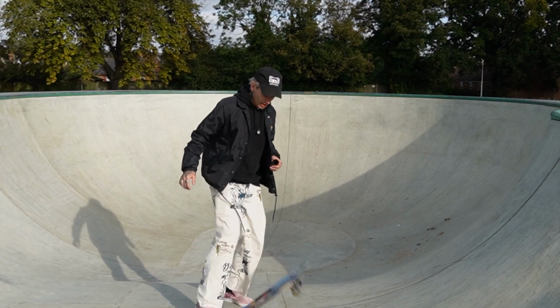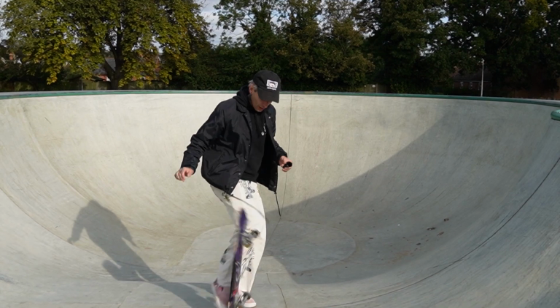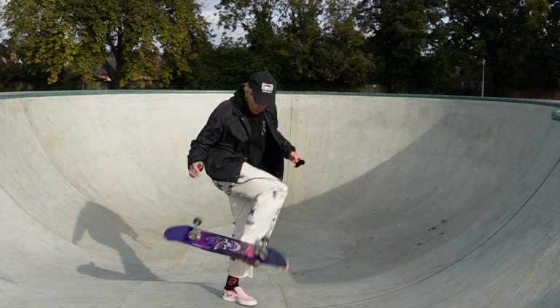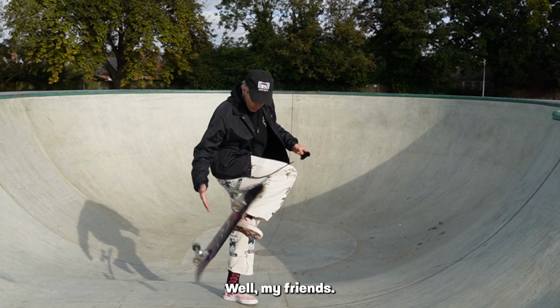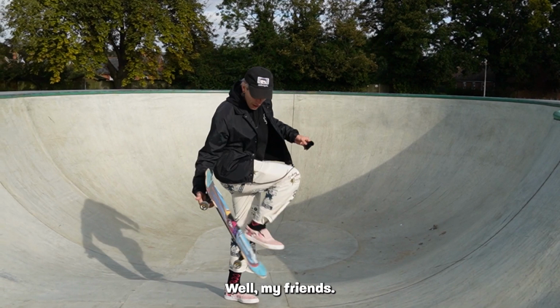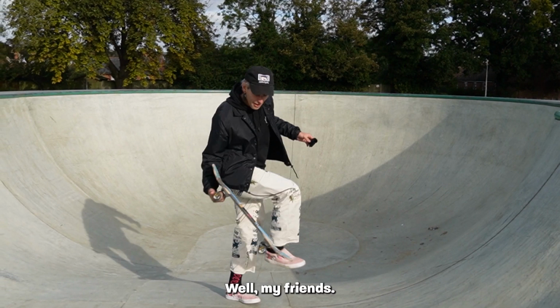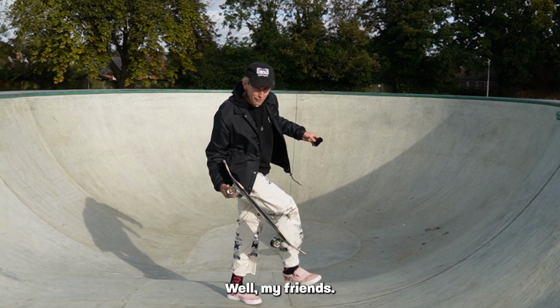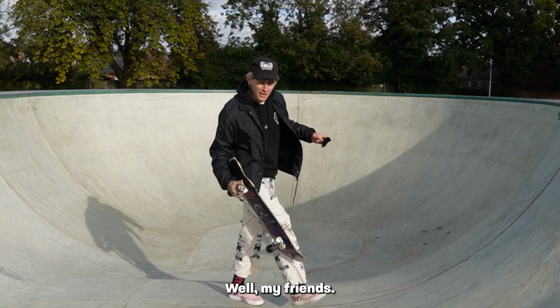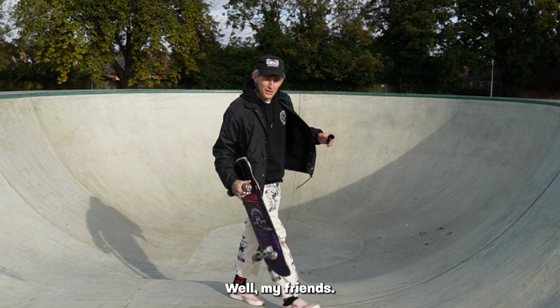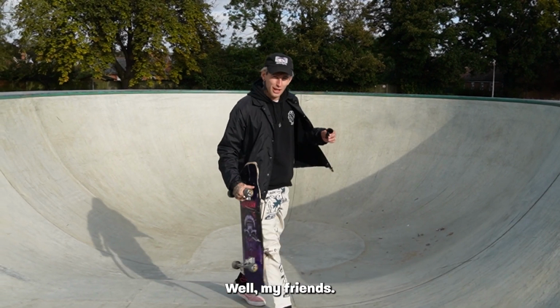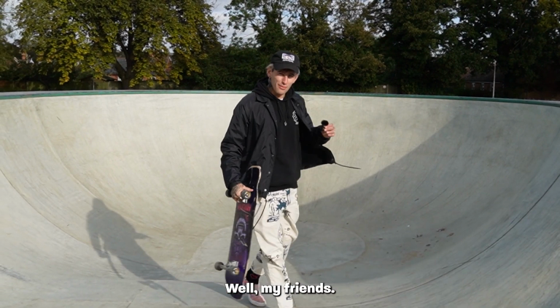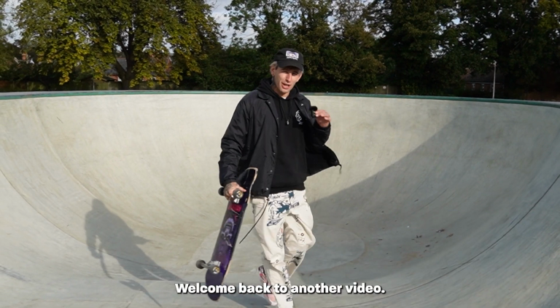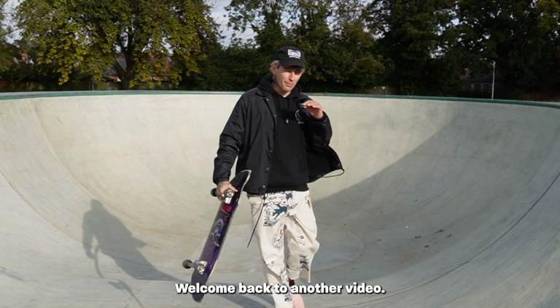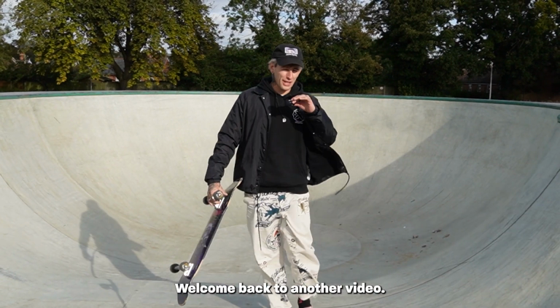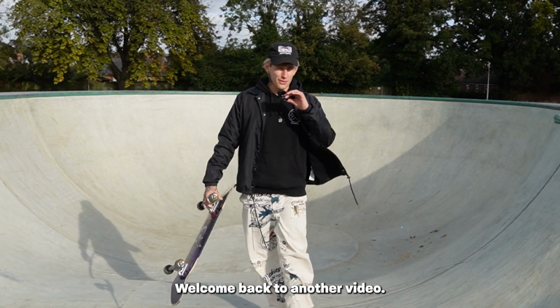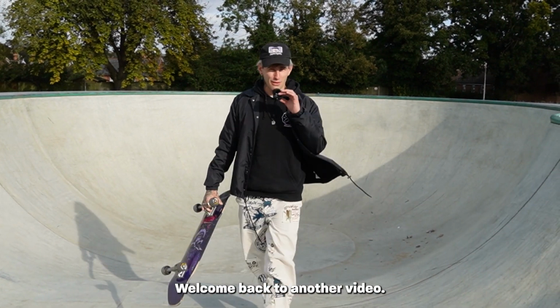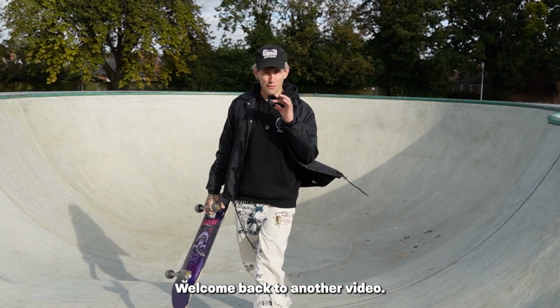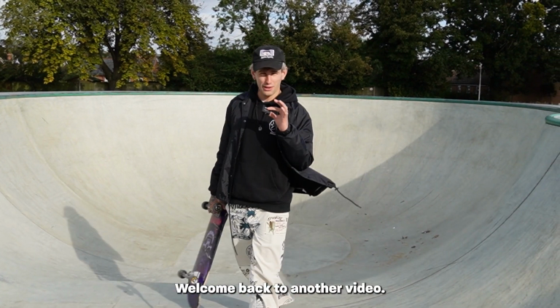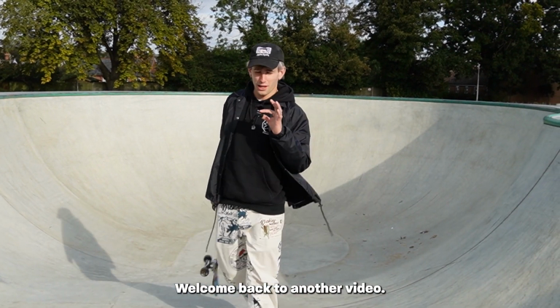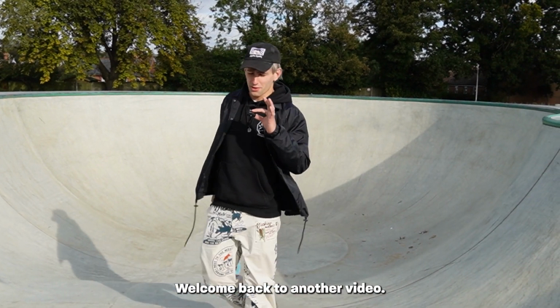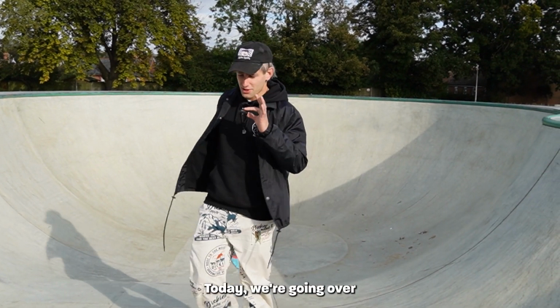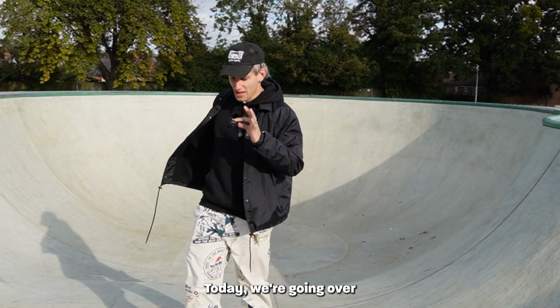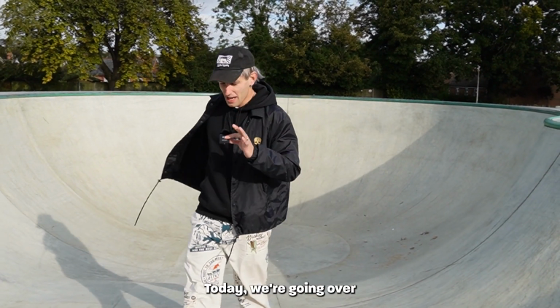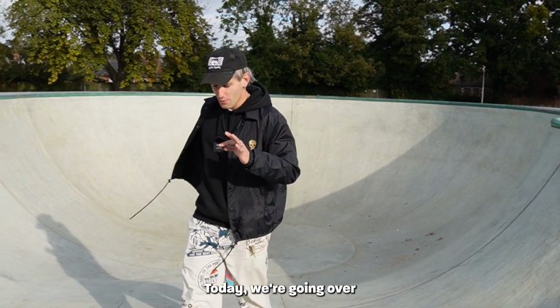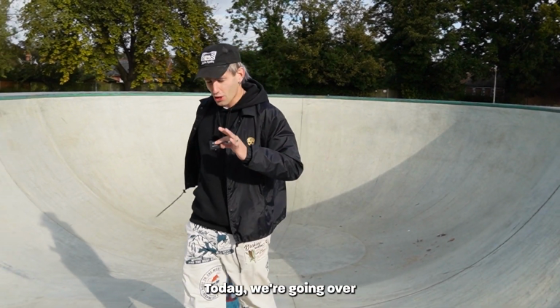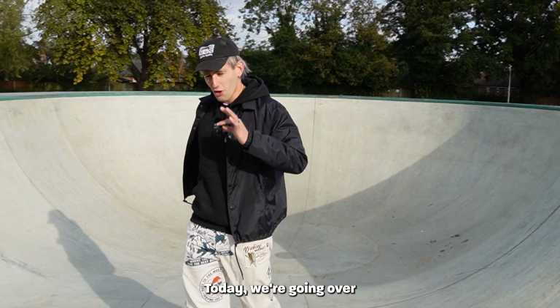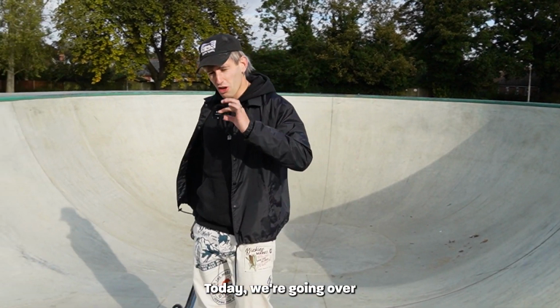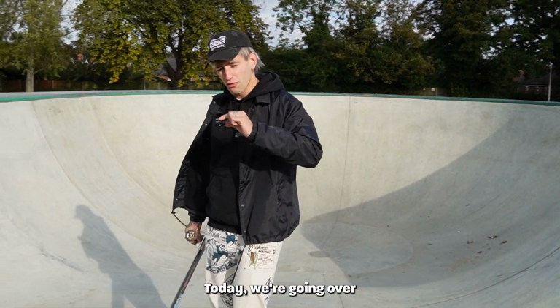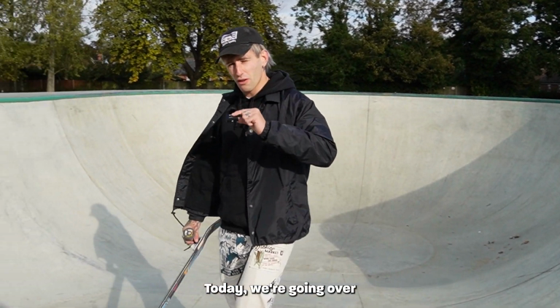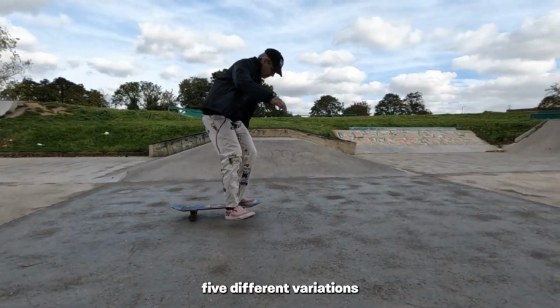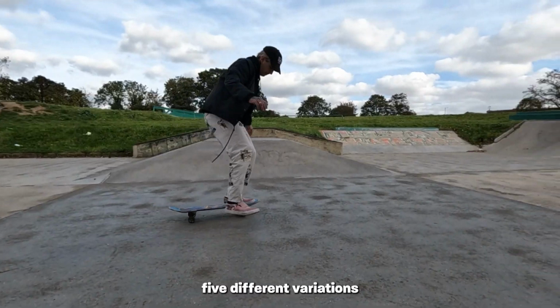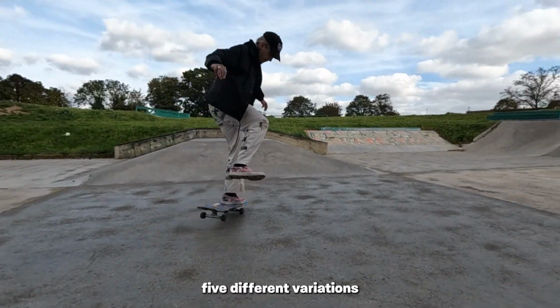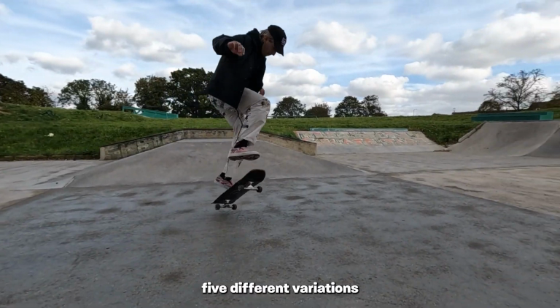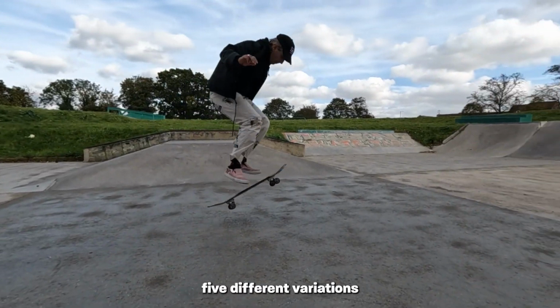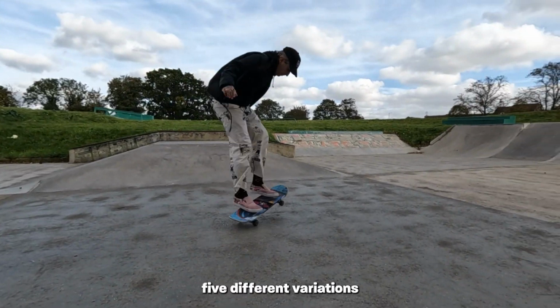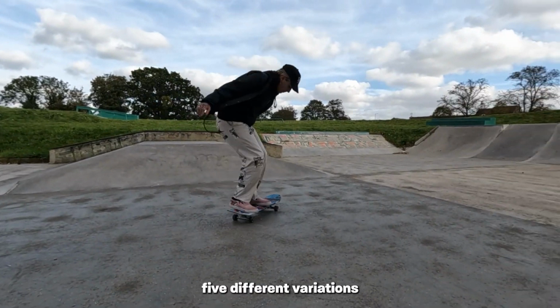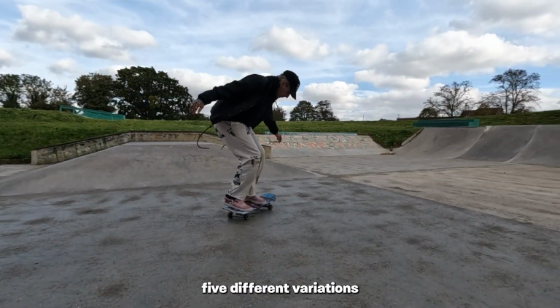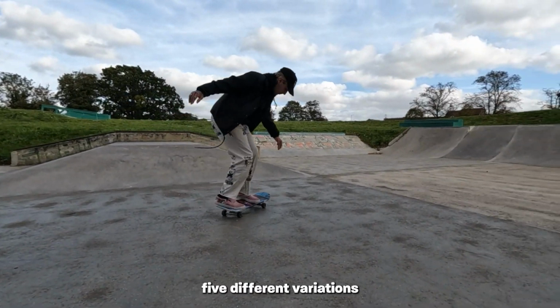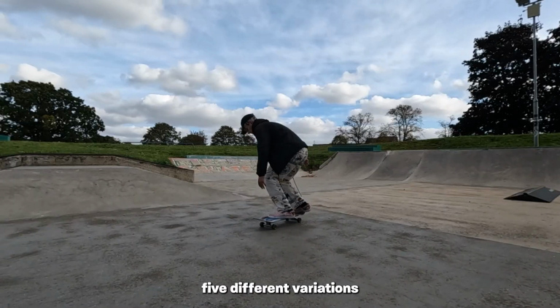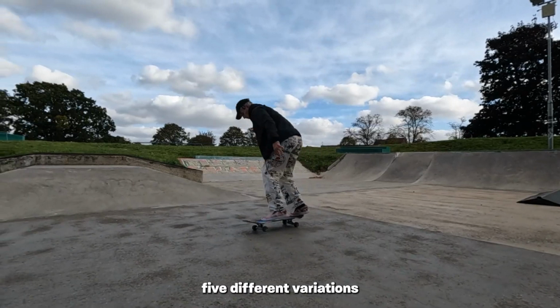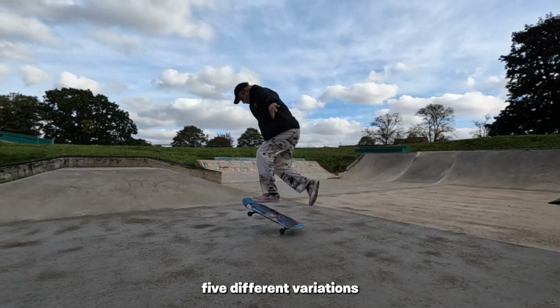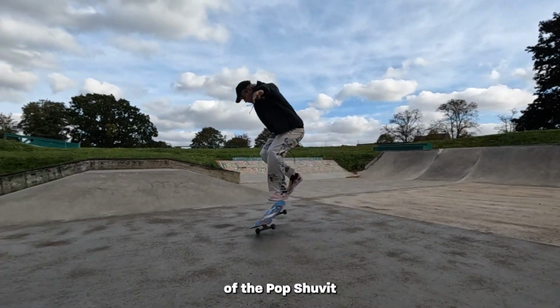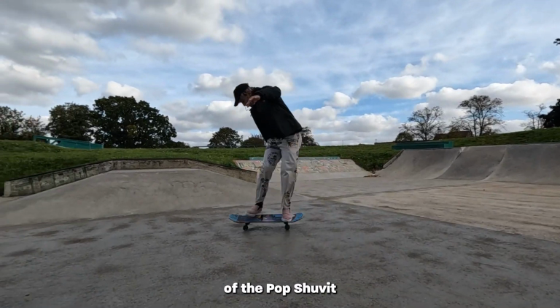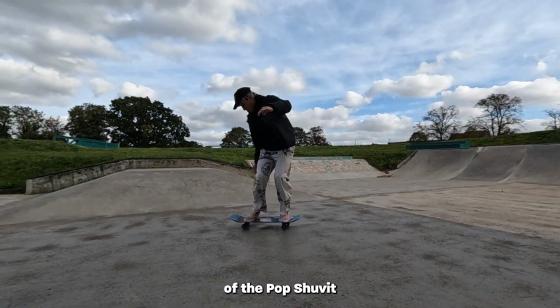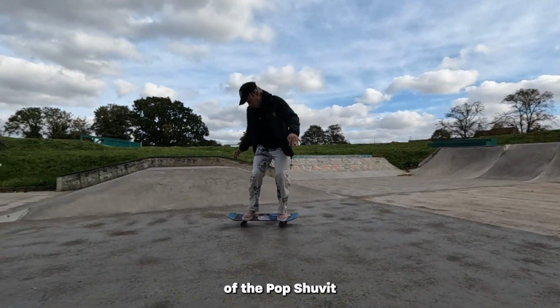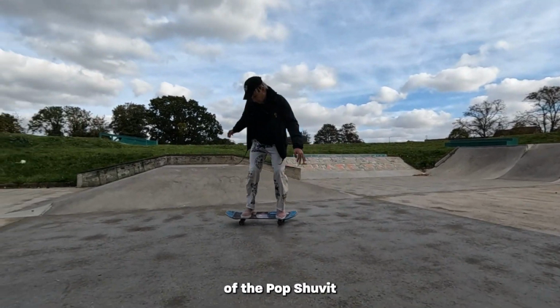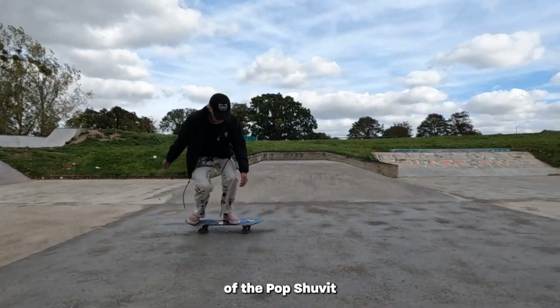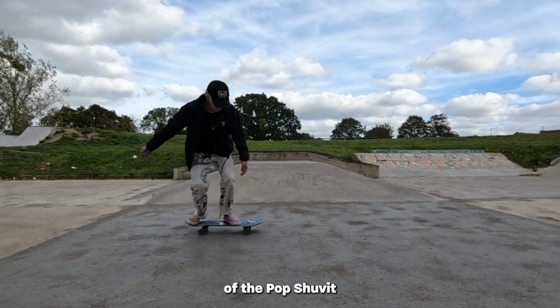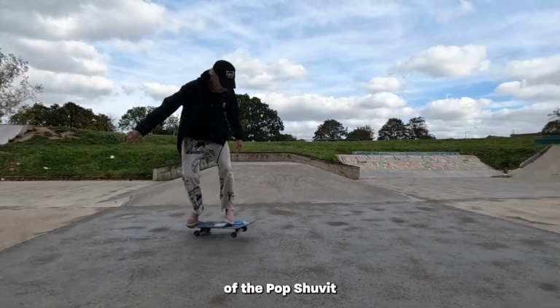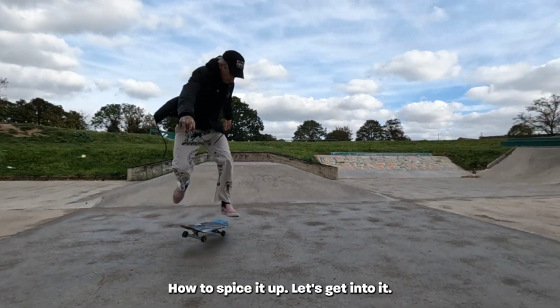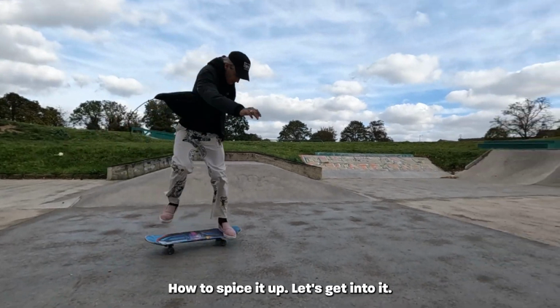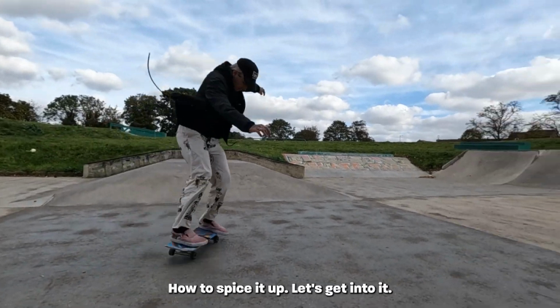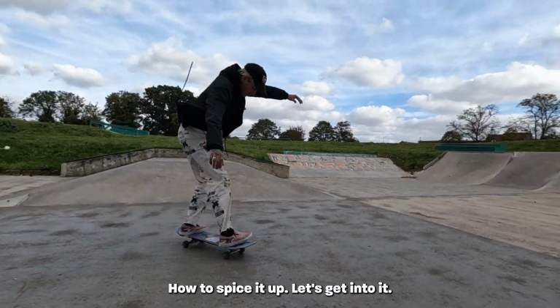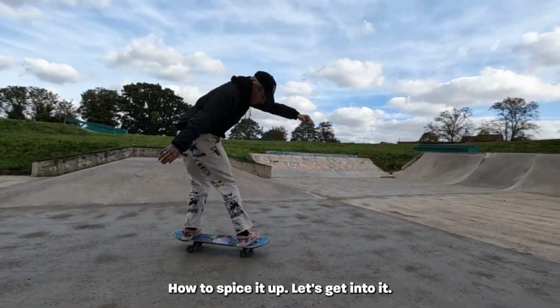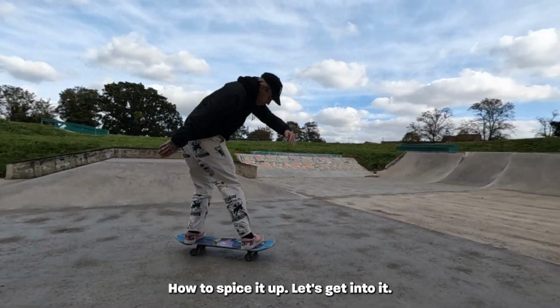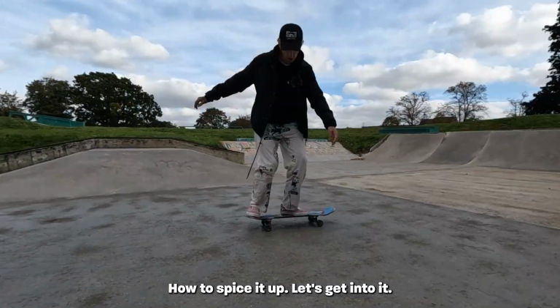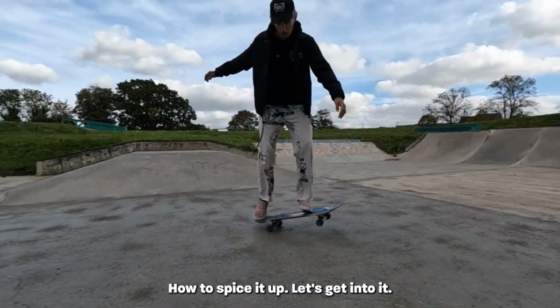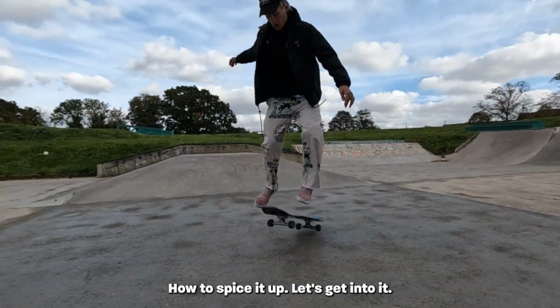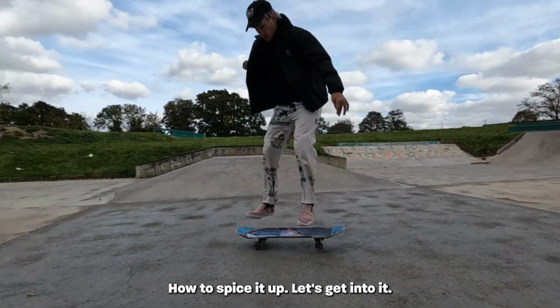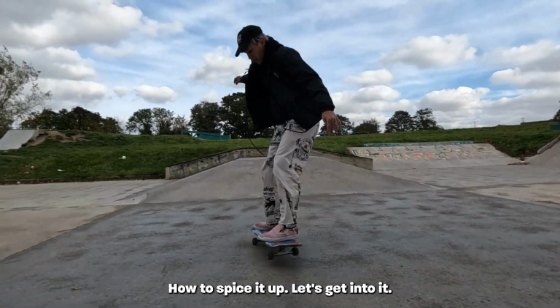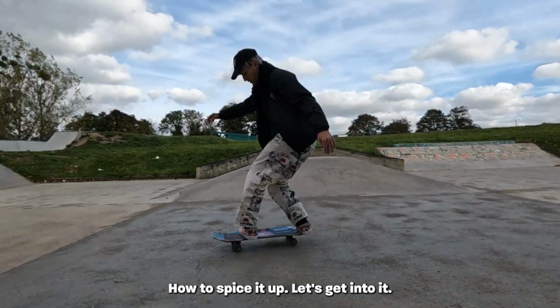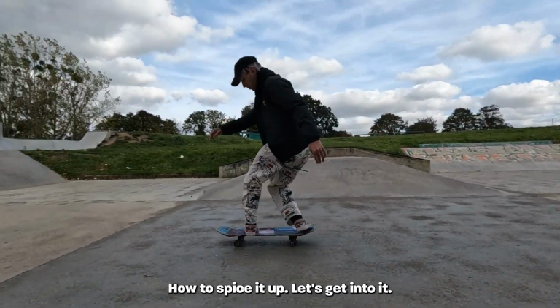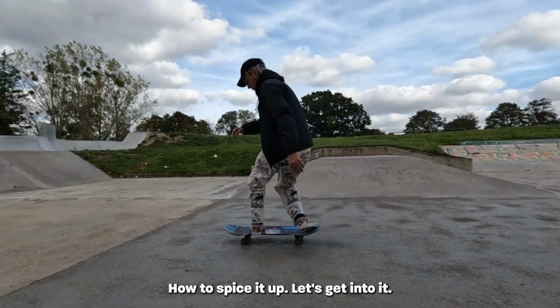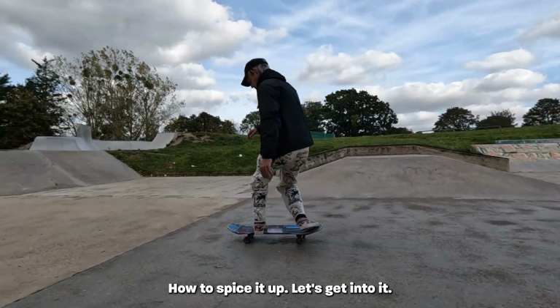Well my friends, hello and welcome back to another video. Today we're going over five different variations of the pop shove-it, how to spice it up. Let's get into it.